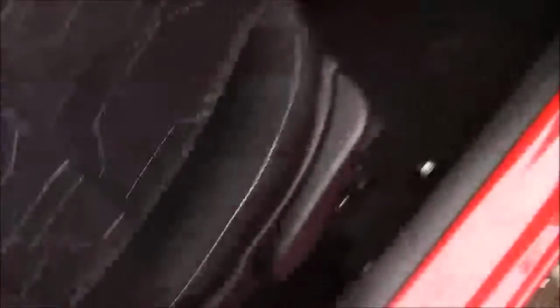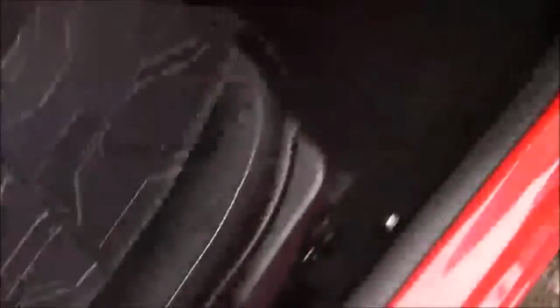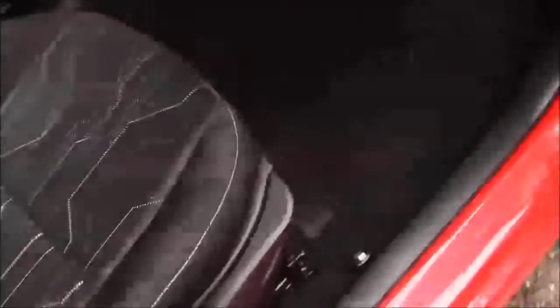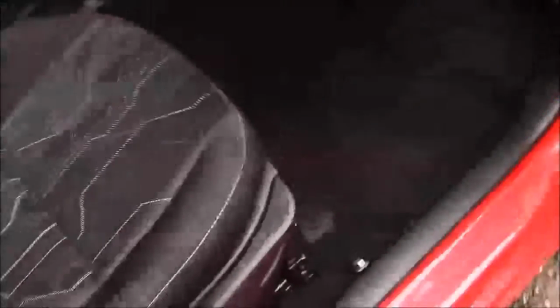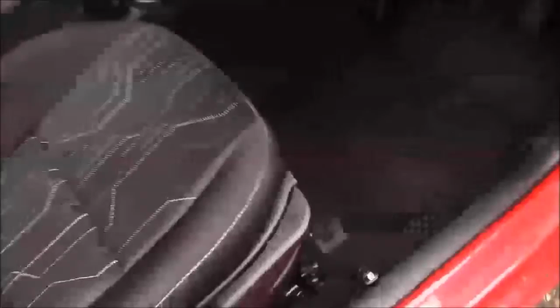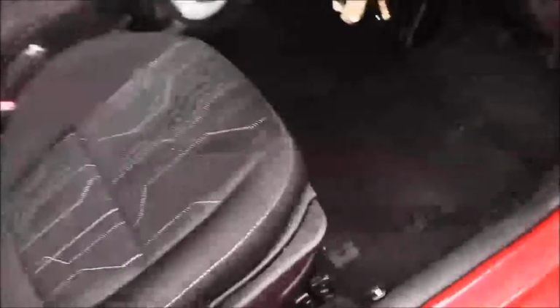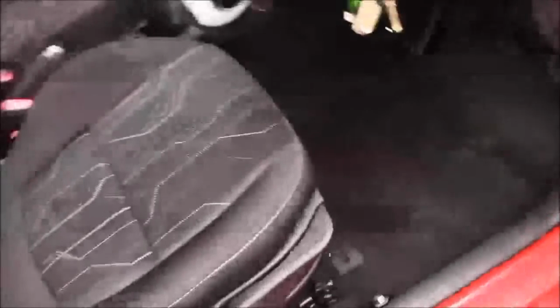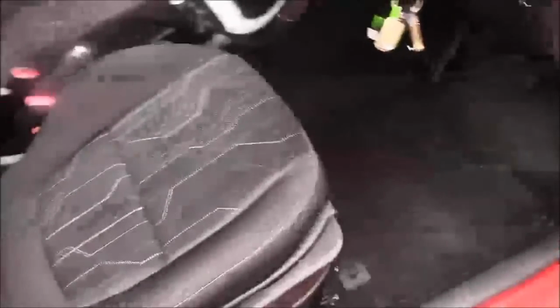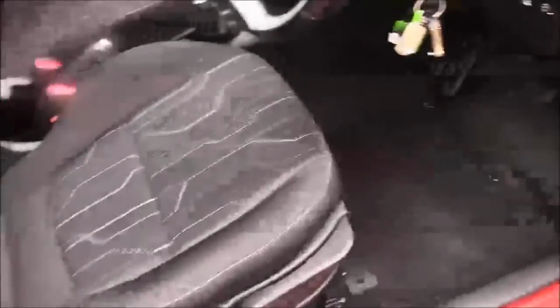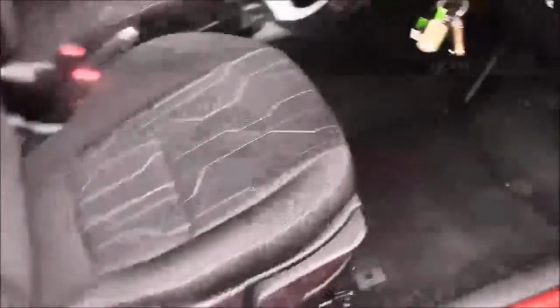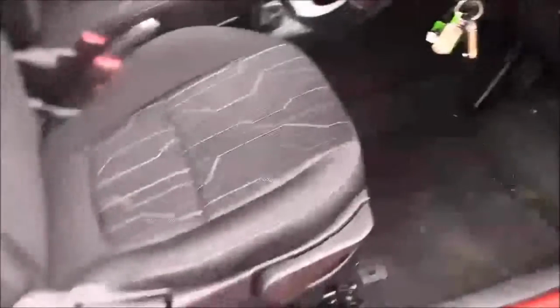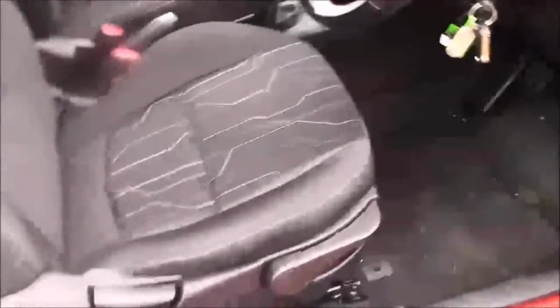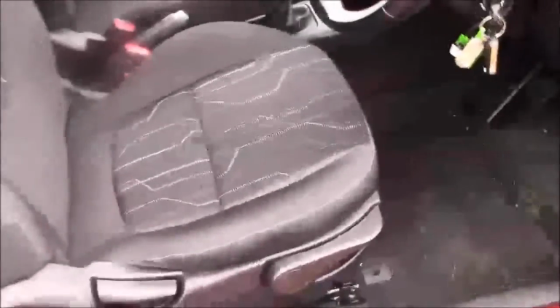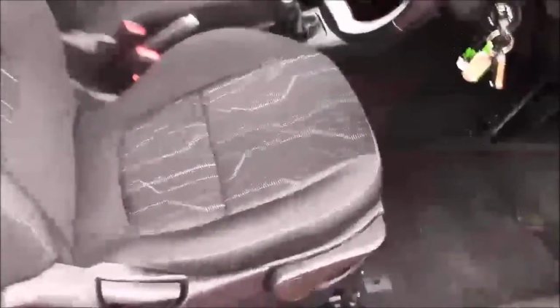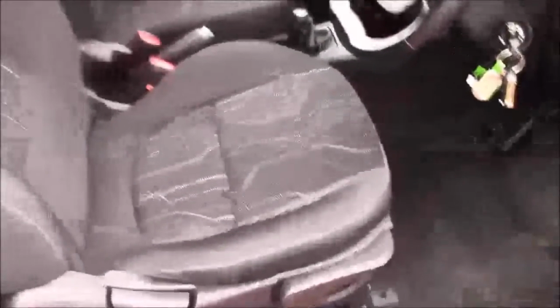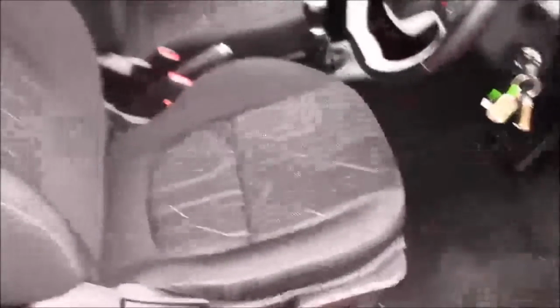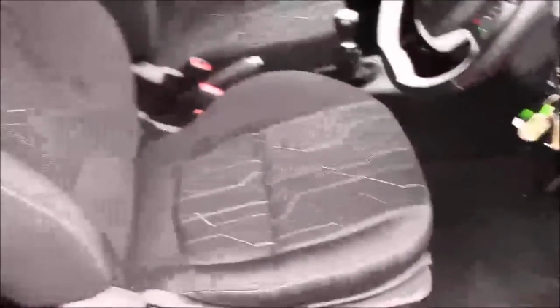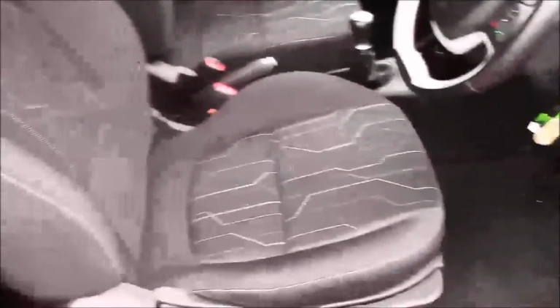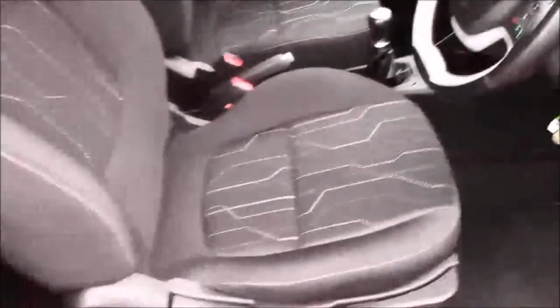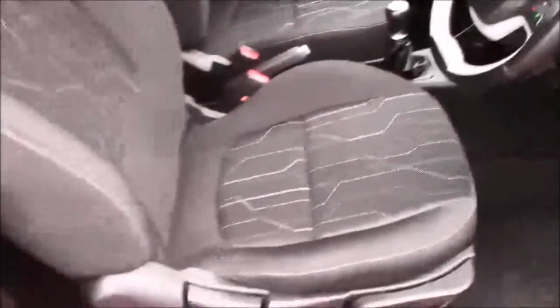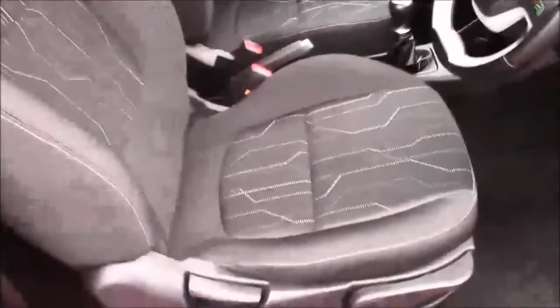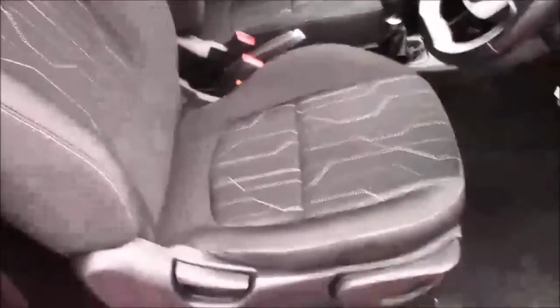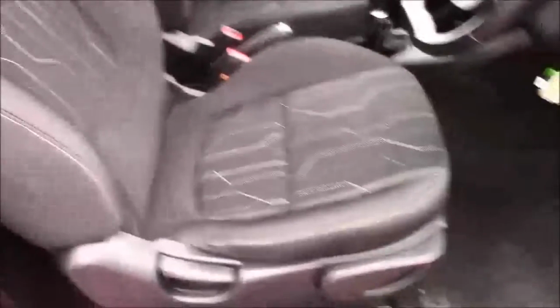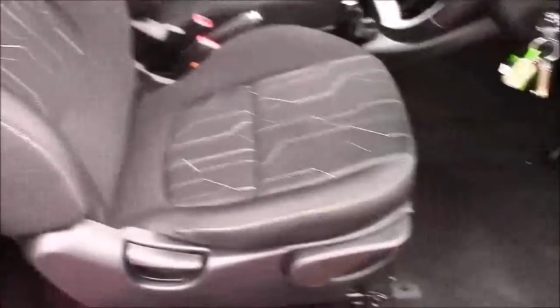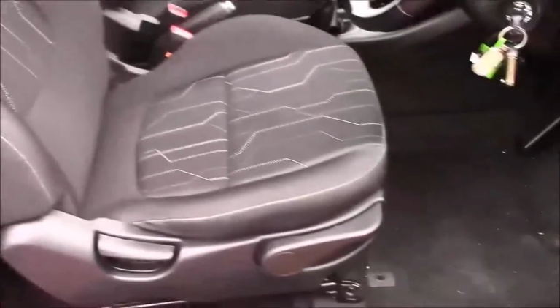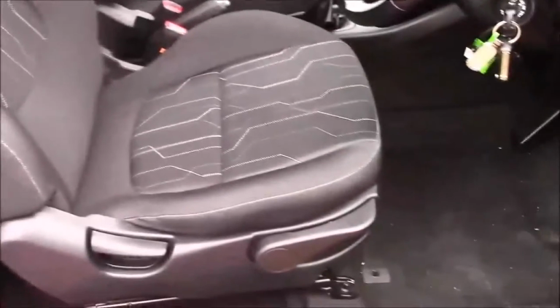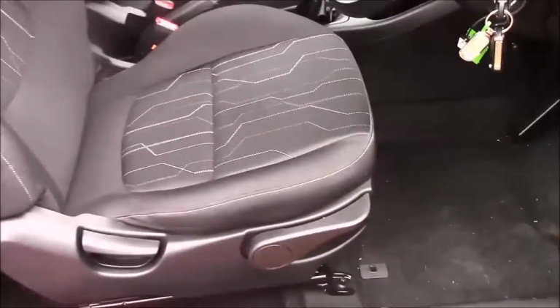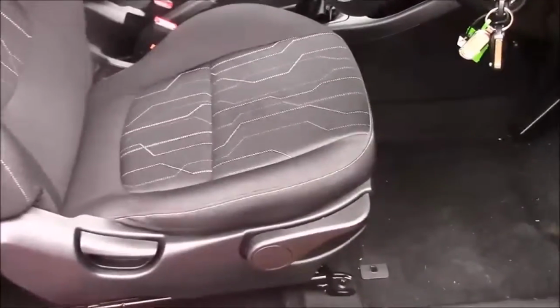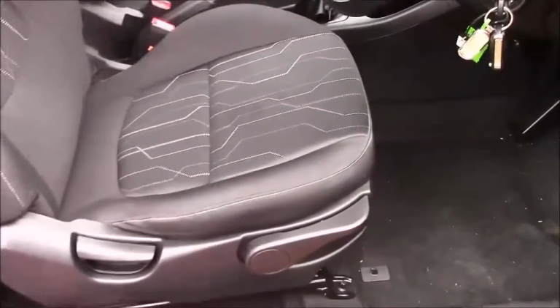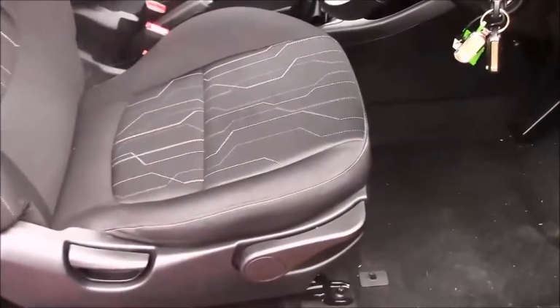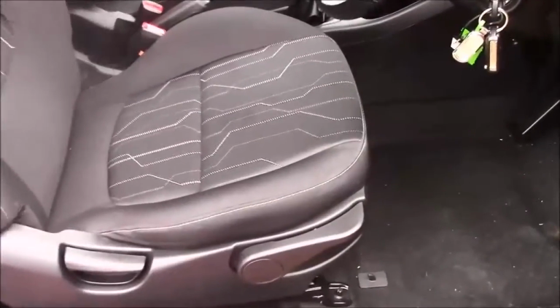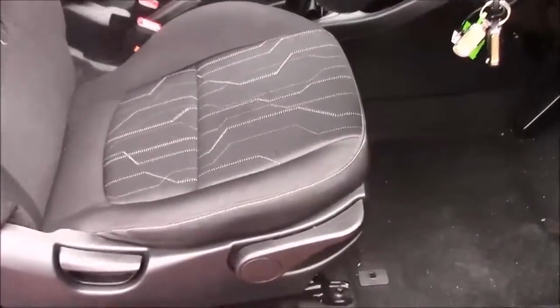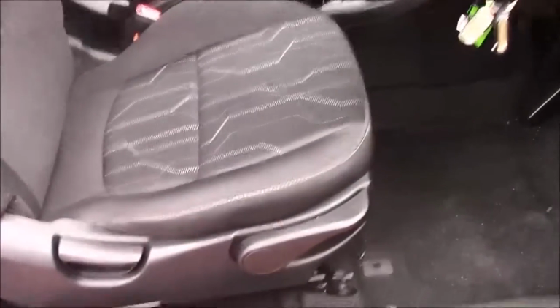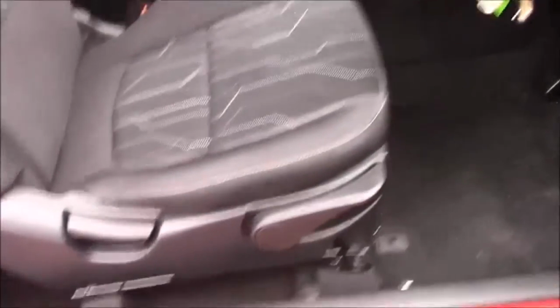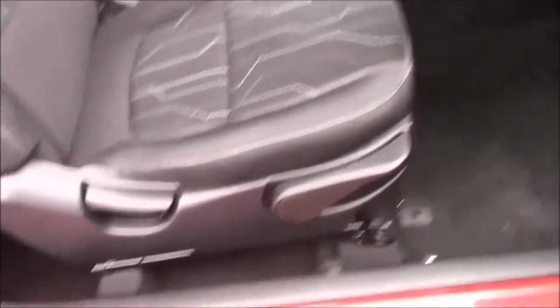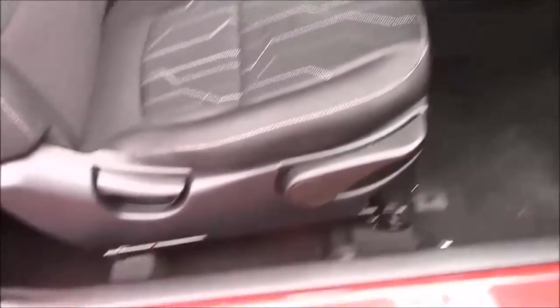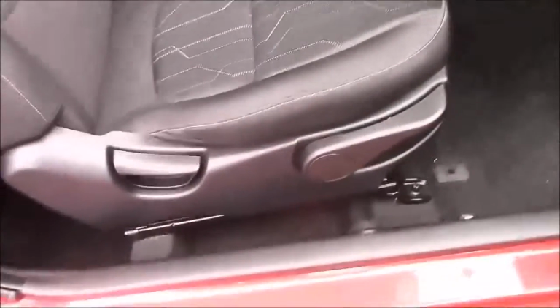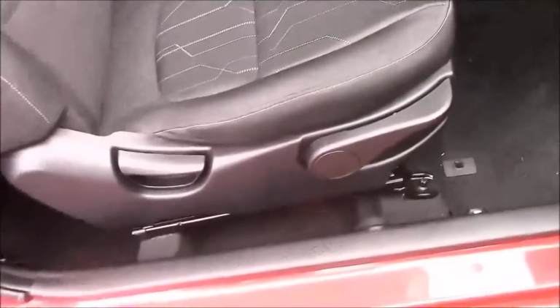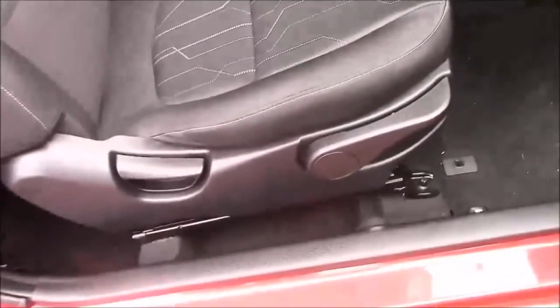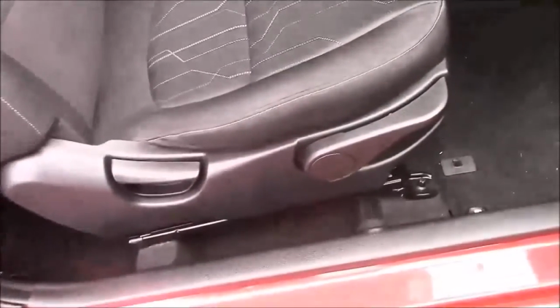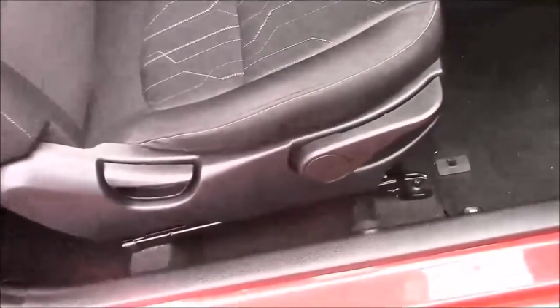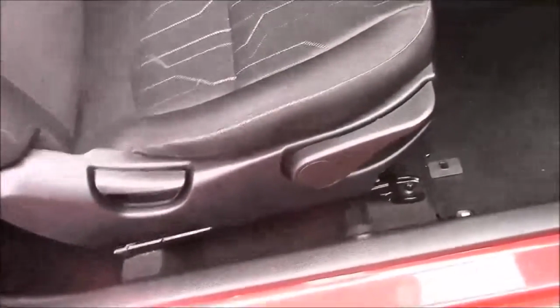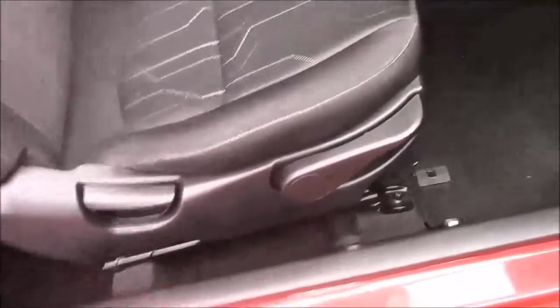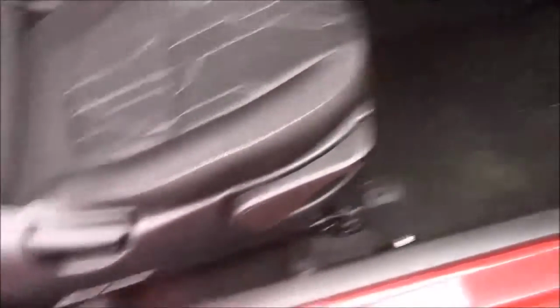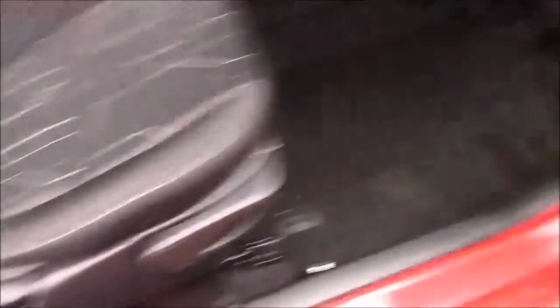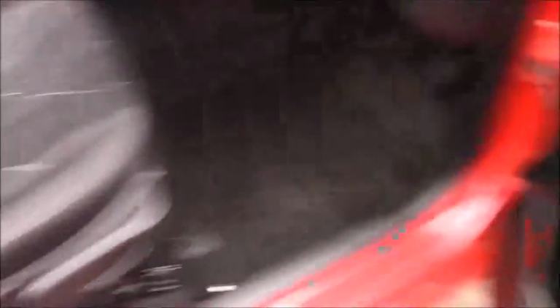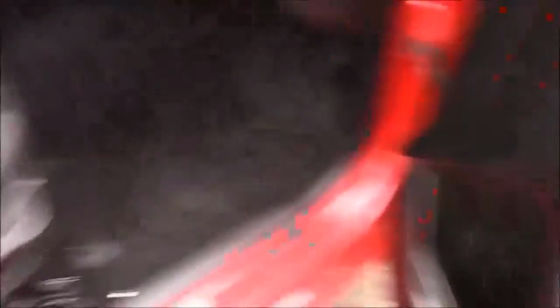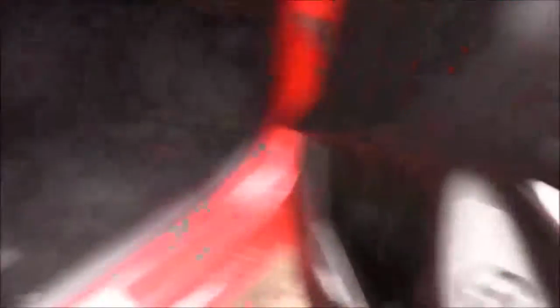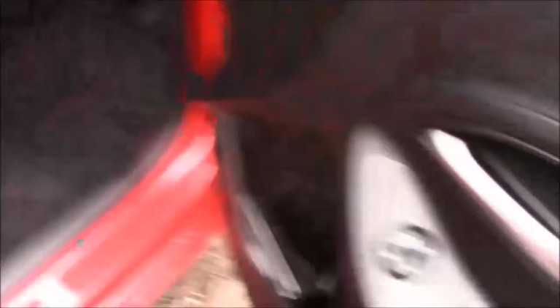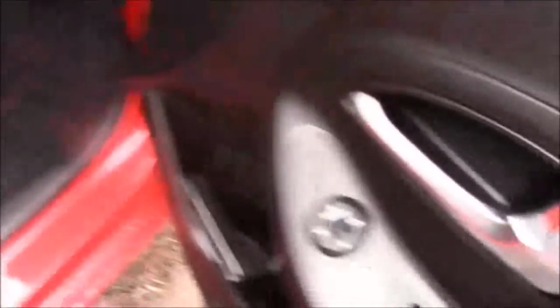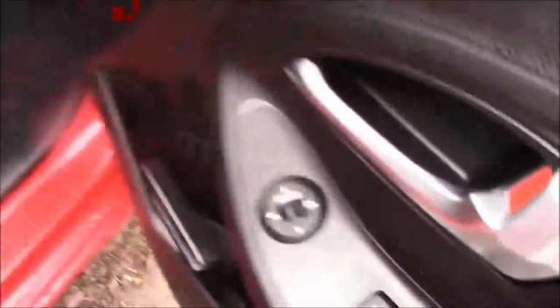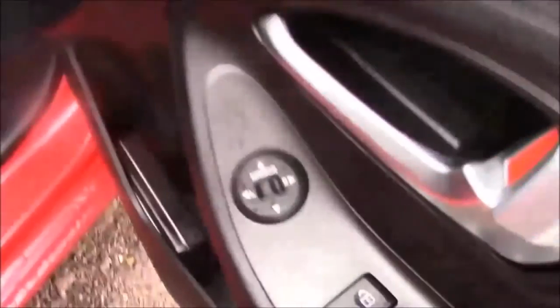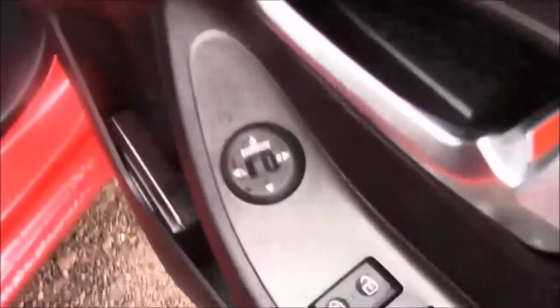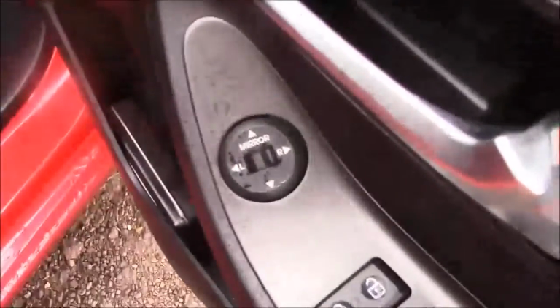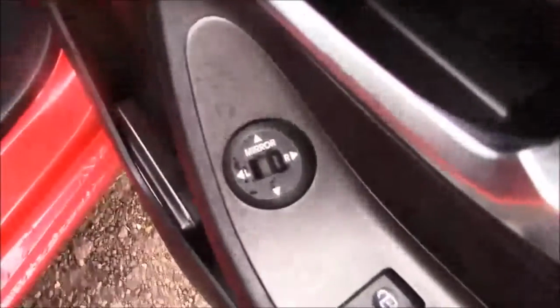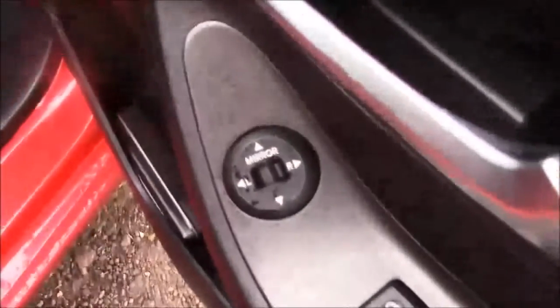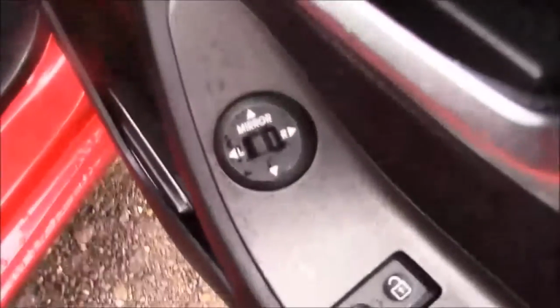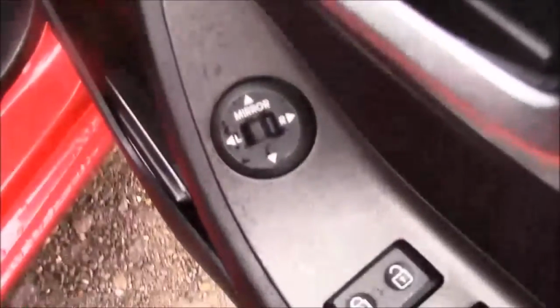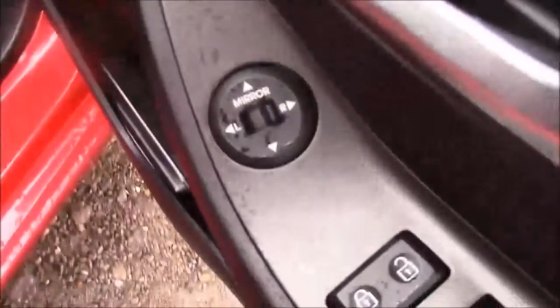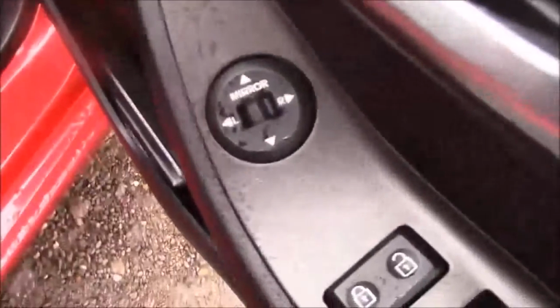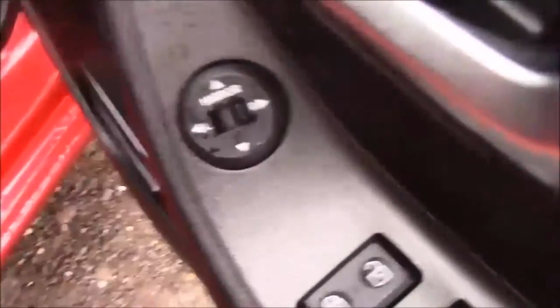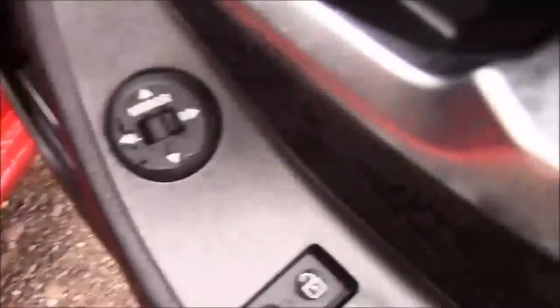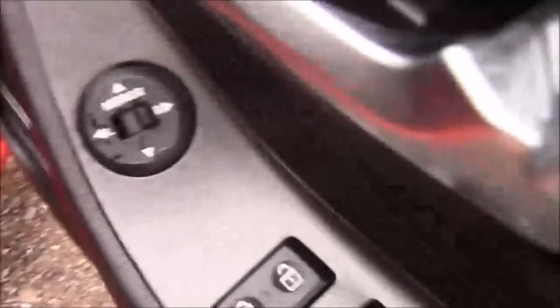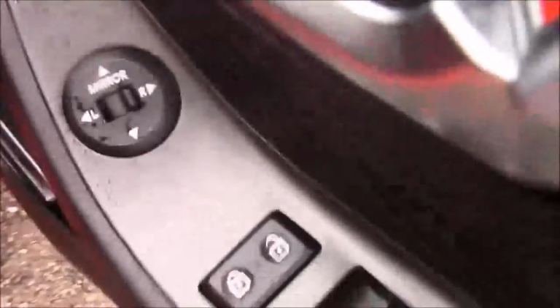Moving into the front of the vehicle, with the same cloth interior running right the way throughout, with a height adjustable driver's seat. And on the driver's door, you also have your electric mirror adjustments.